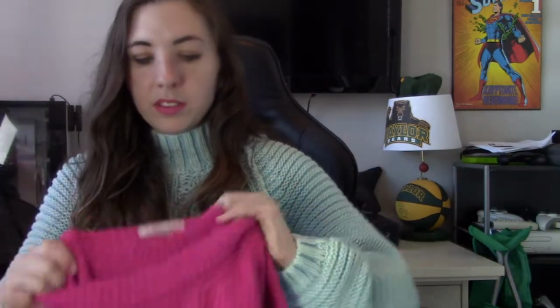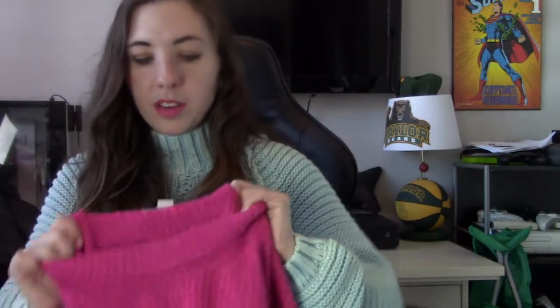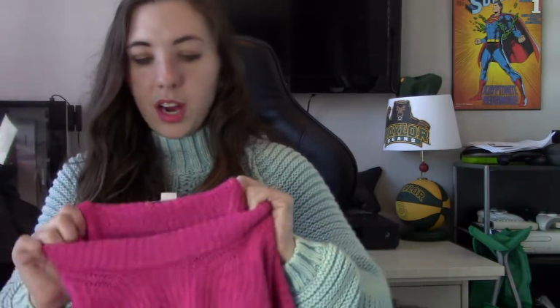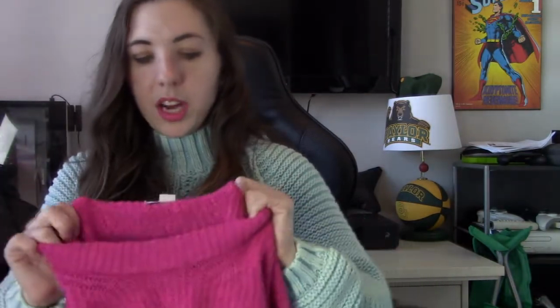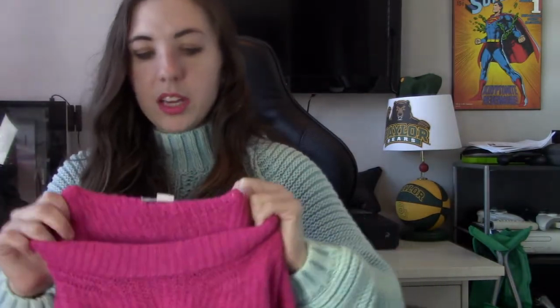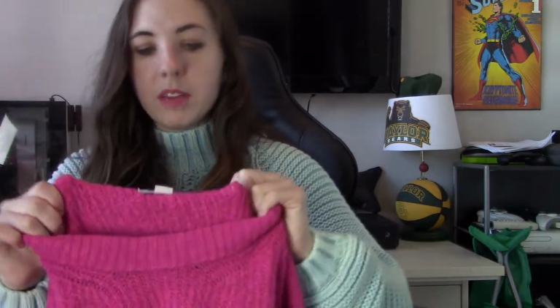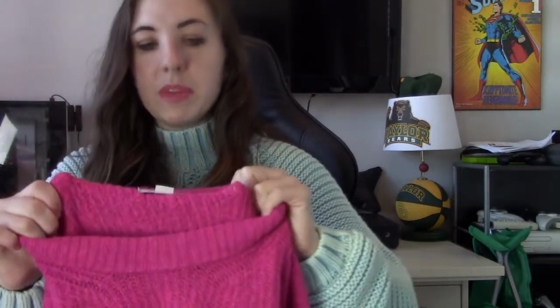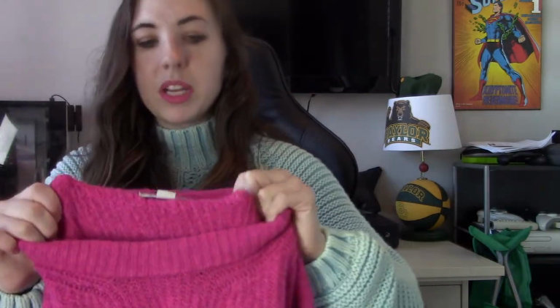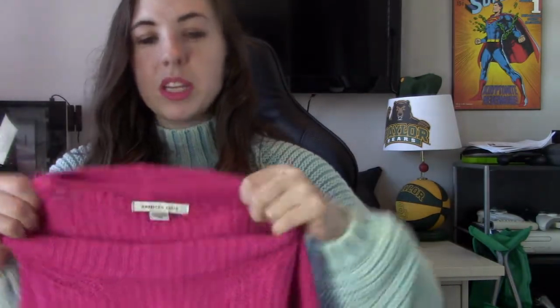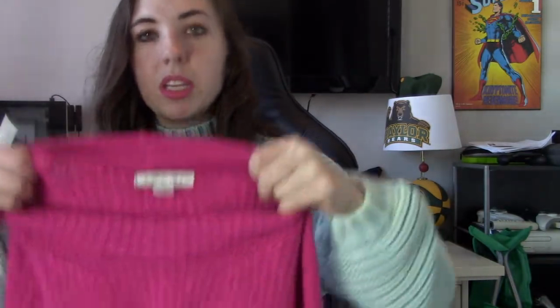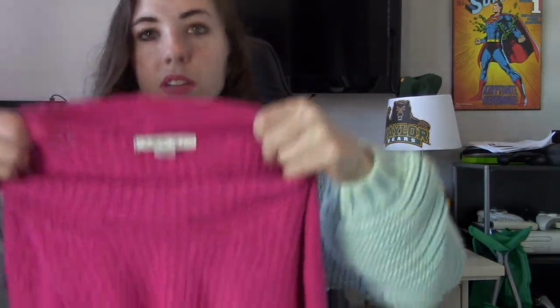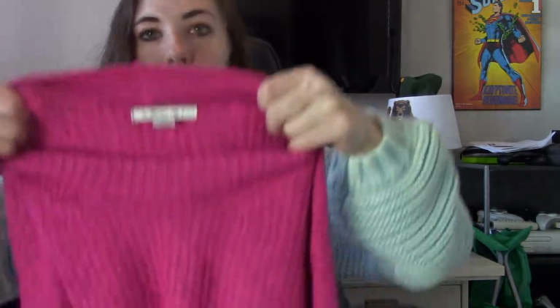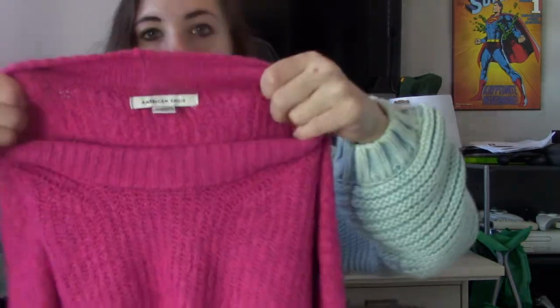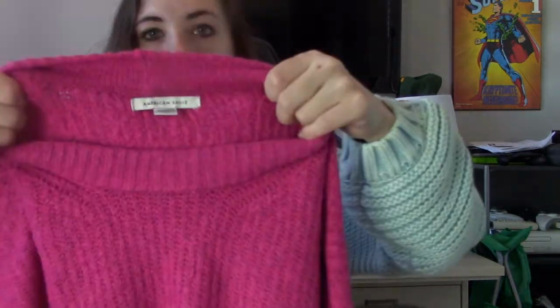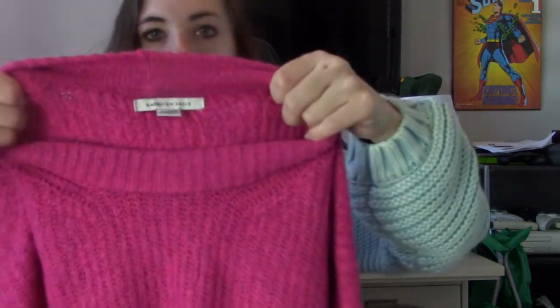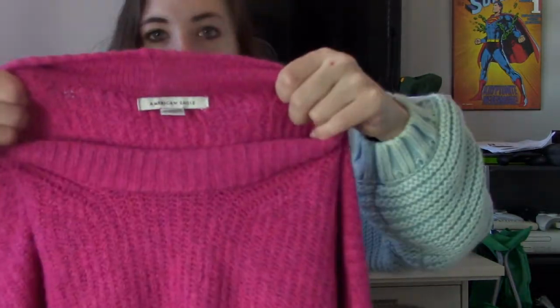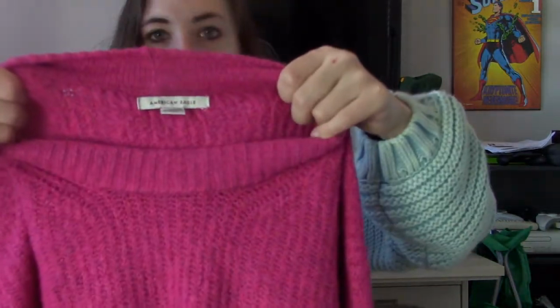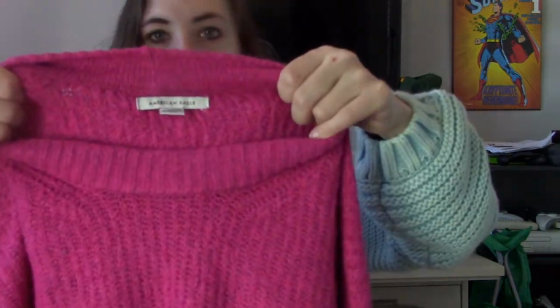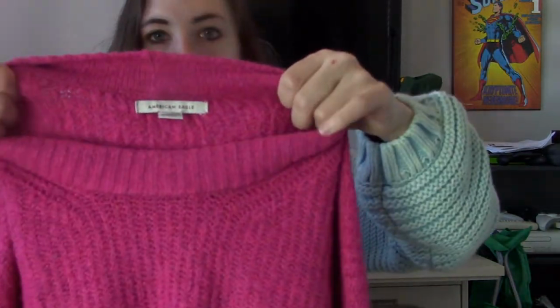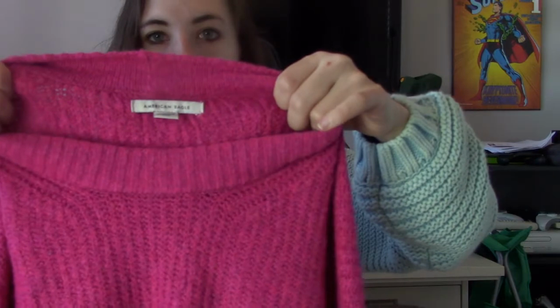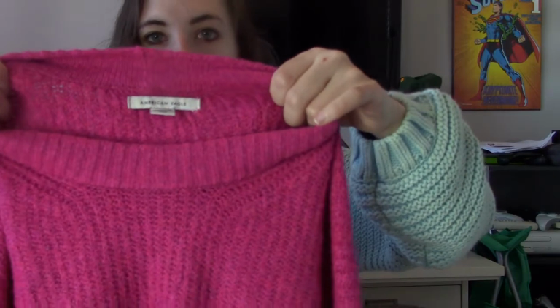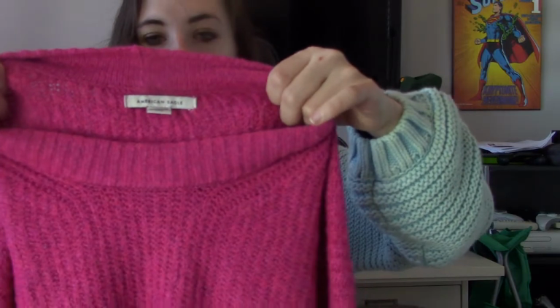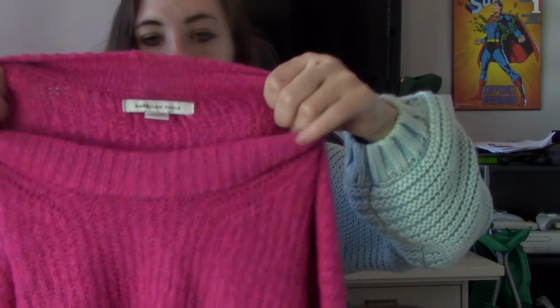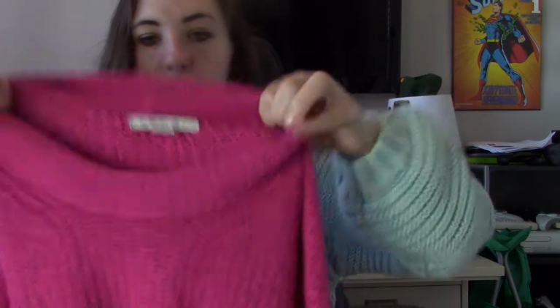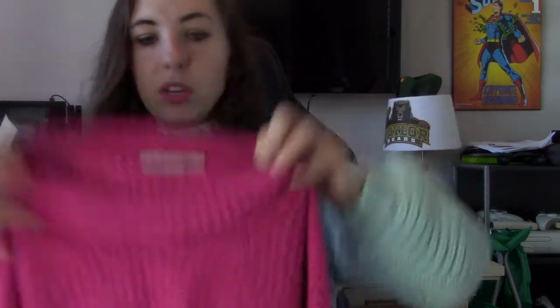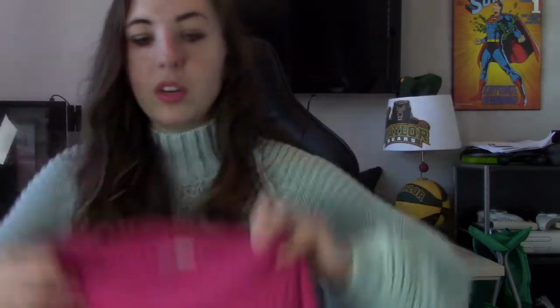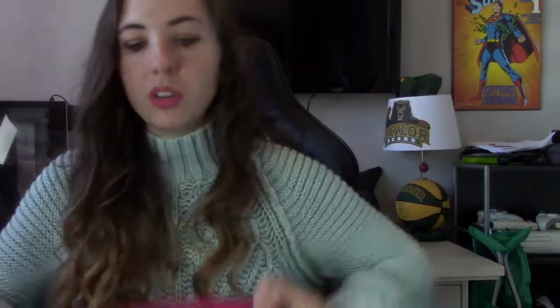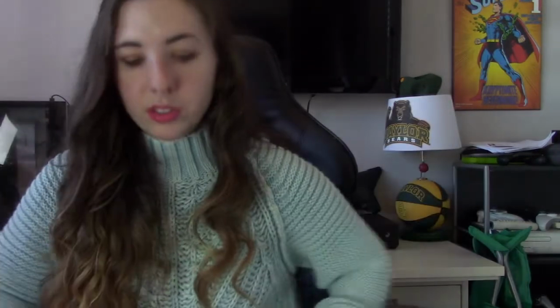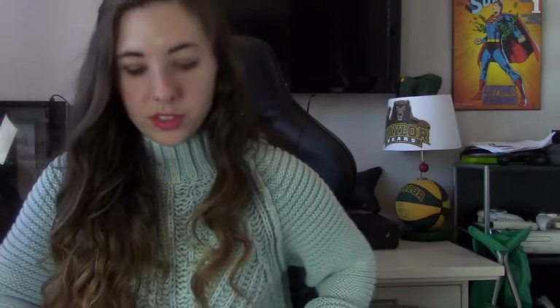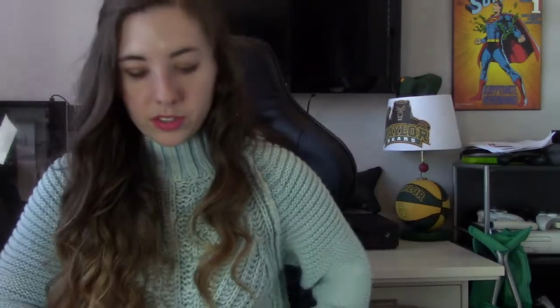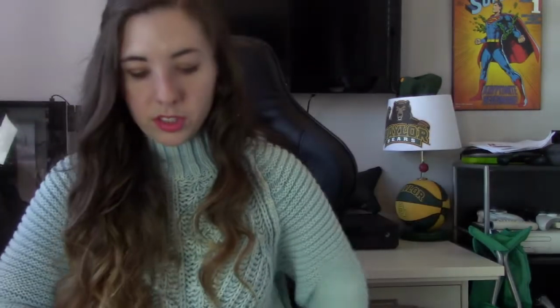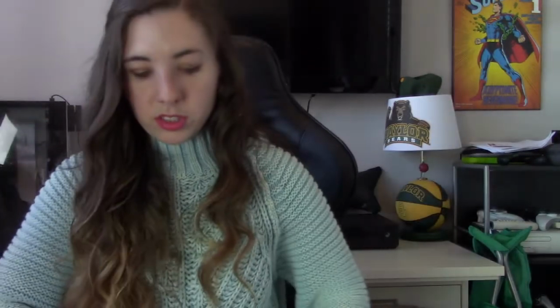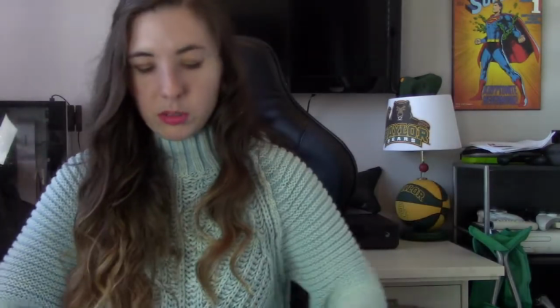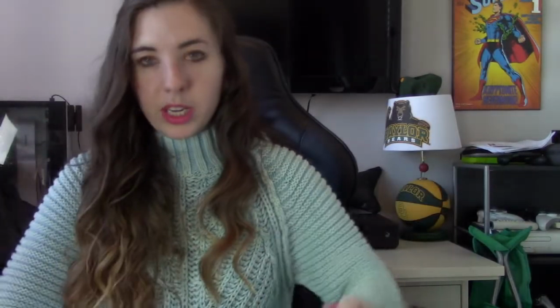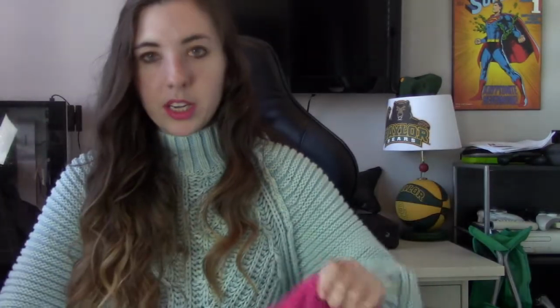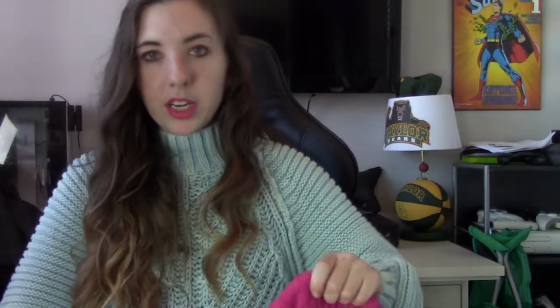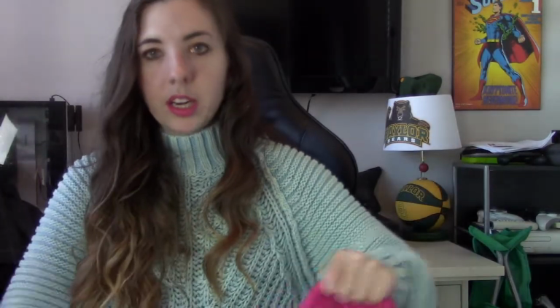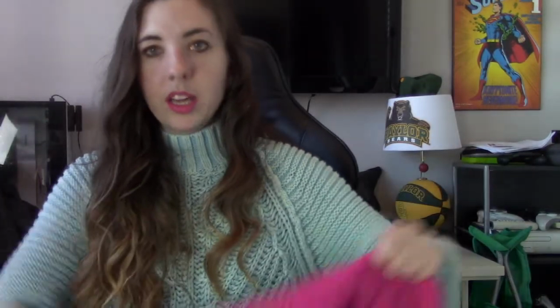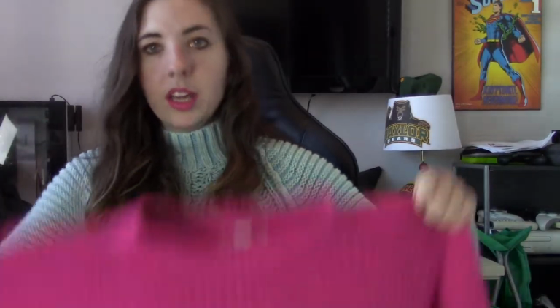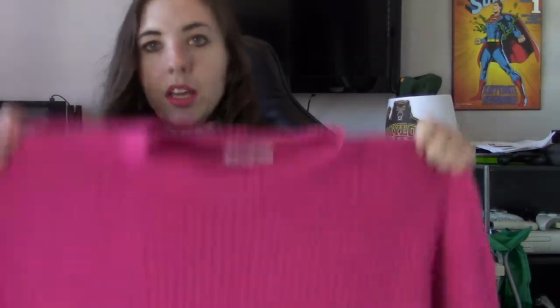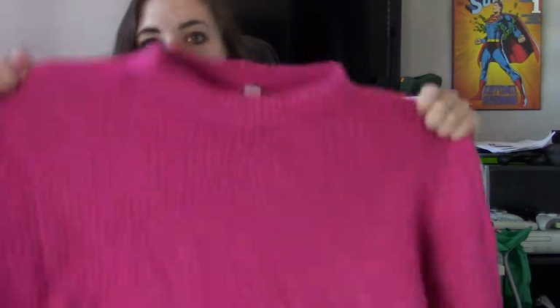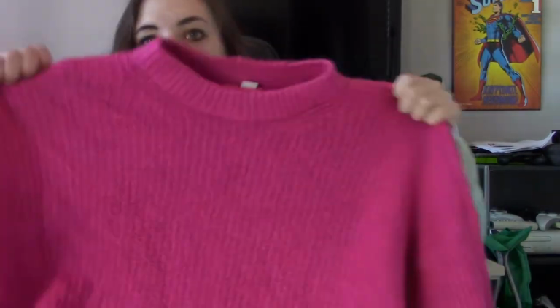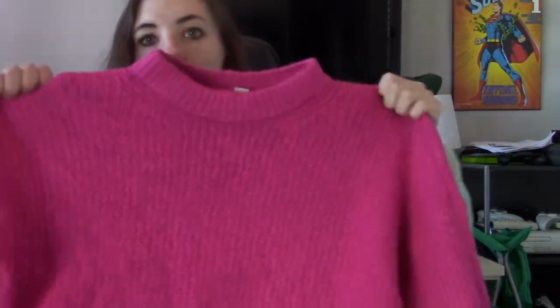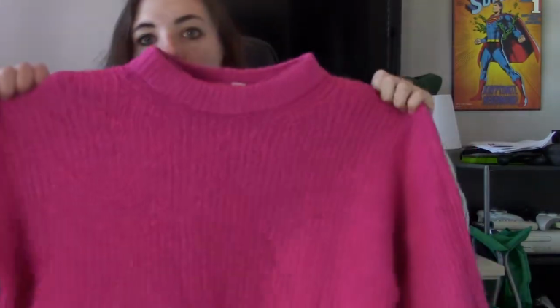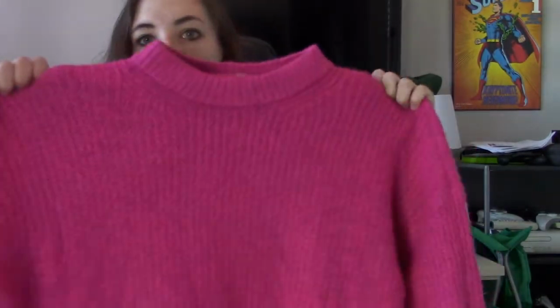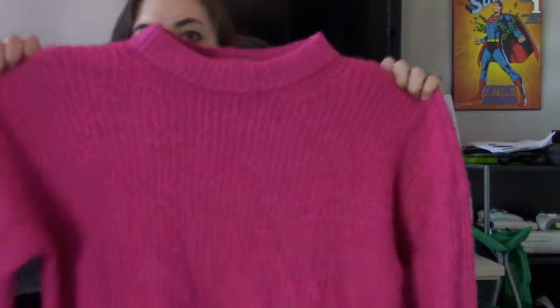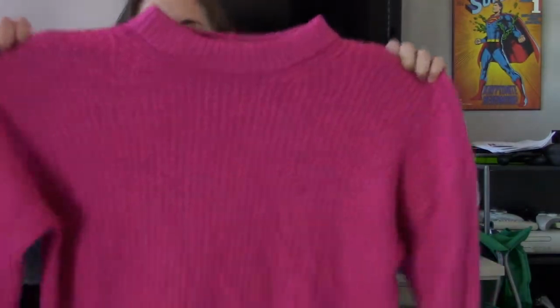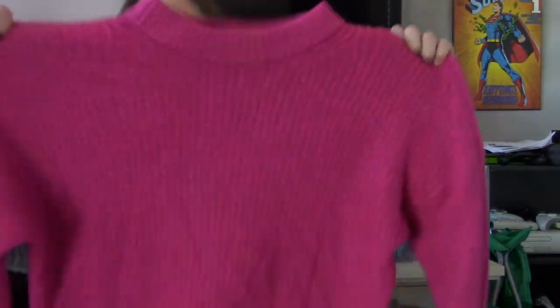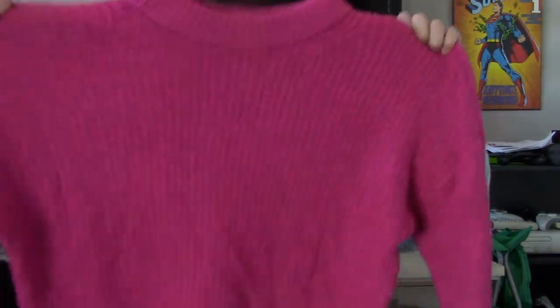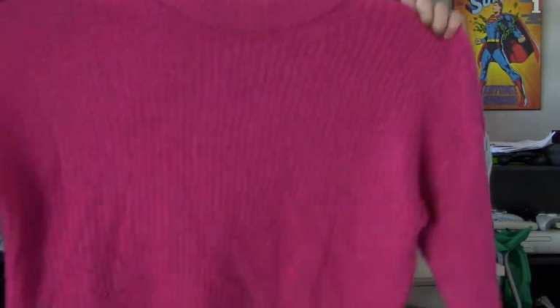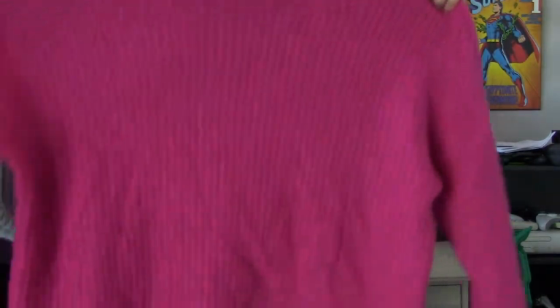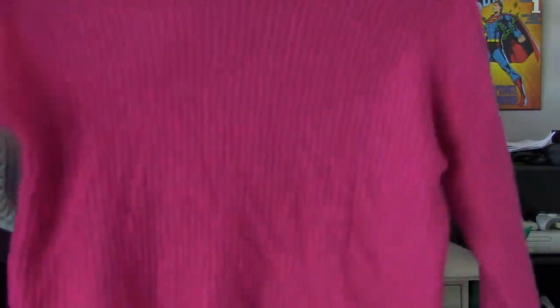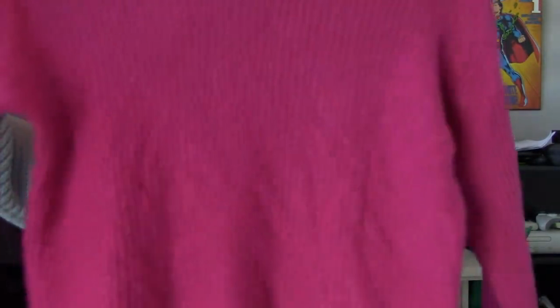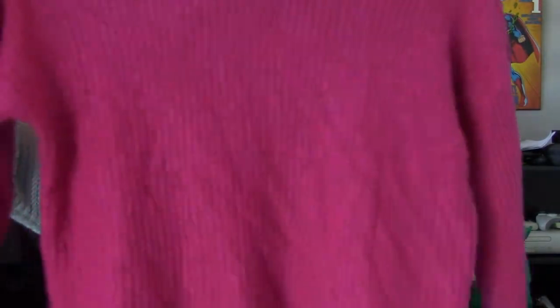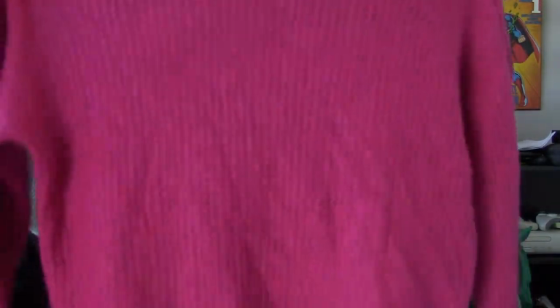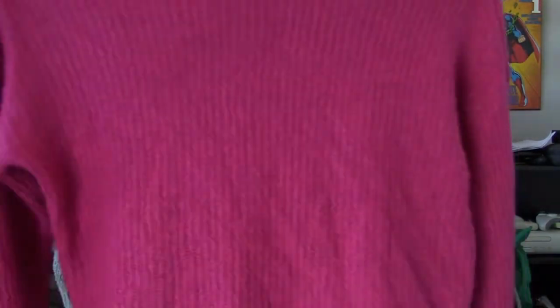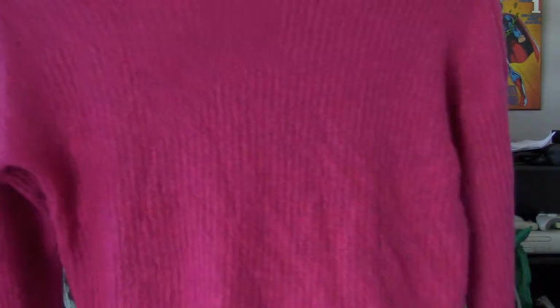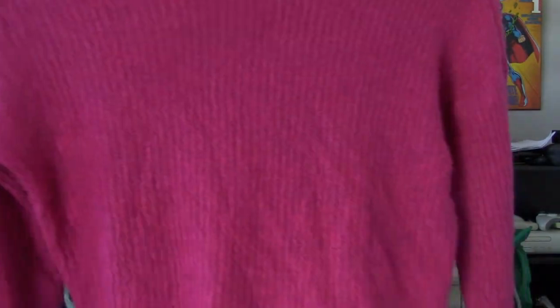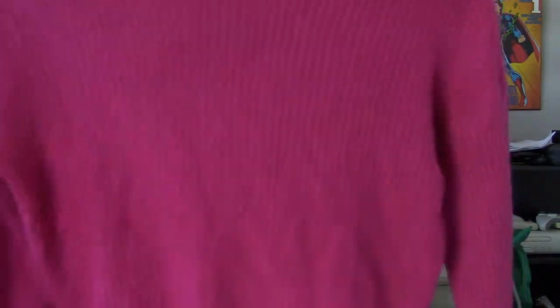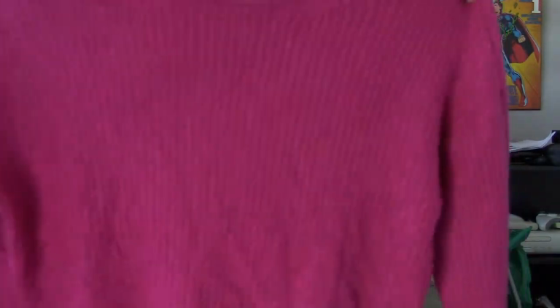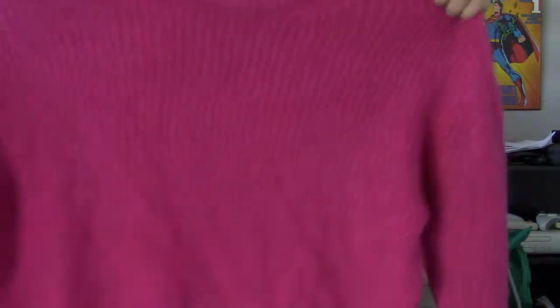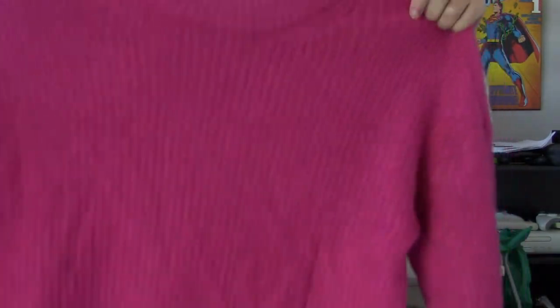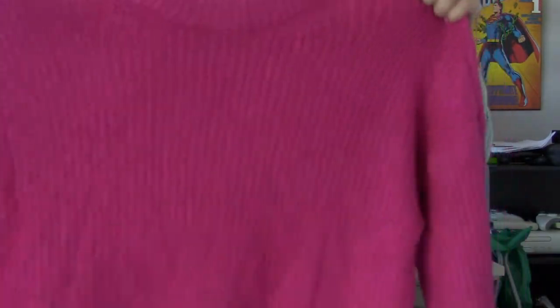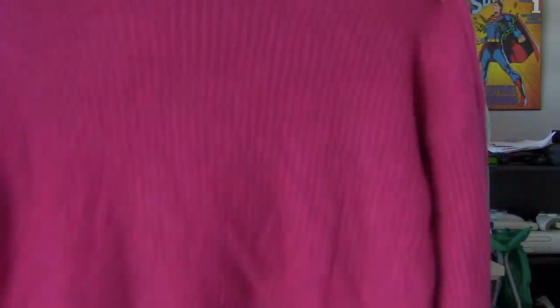American Eagle, size extra small — another sweater. This one's a fun bubblegum hot pink color.